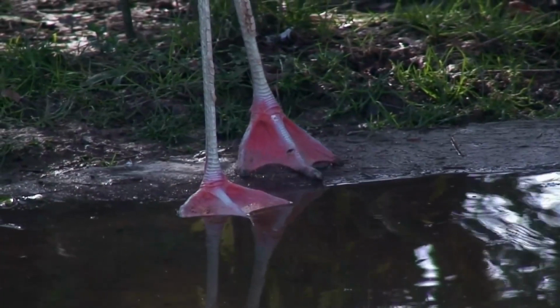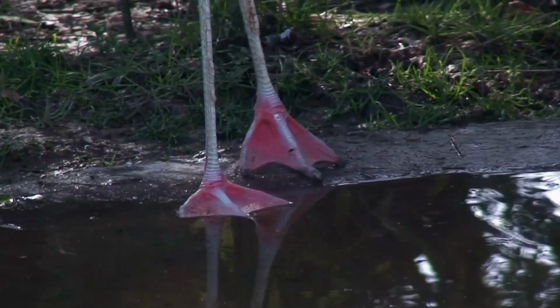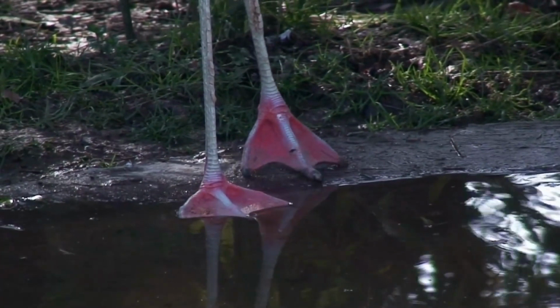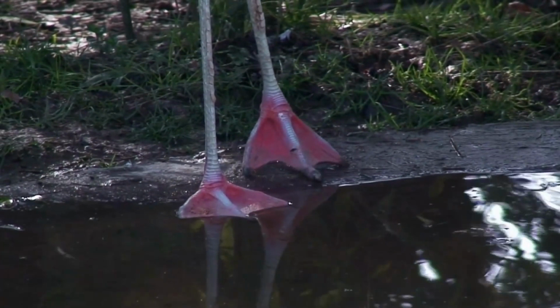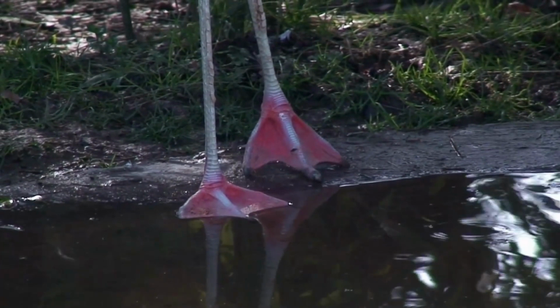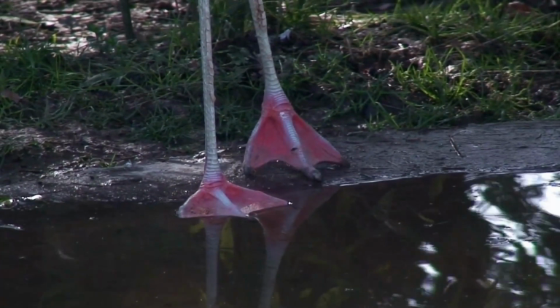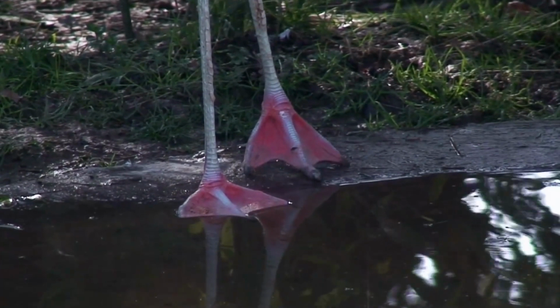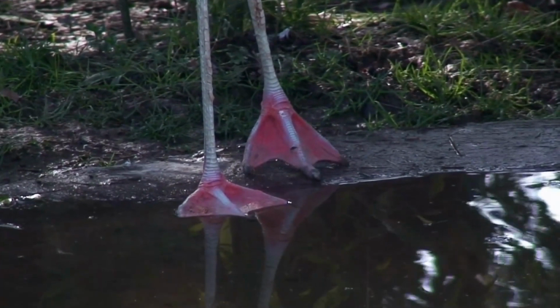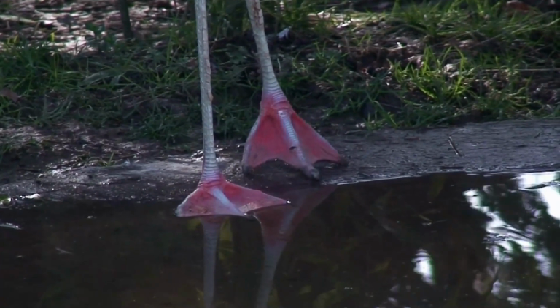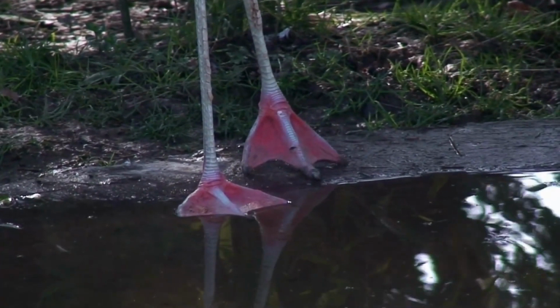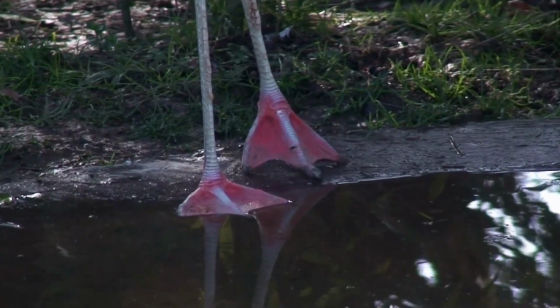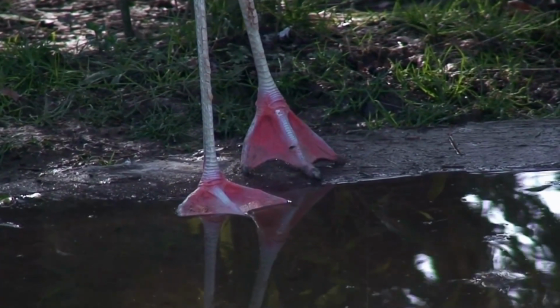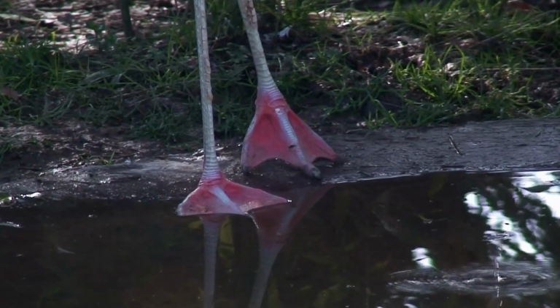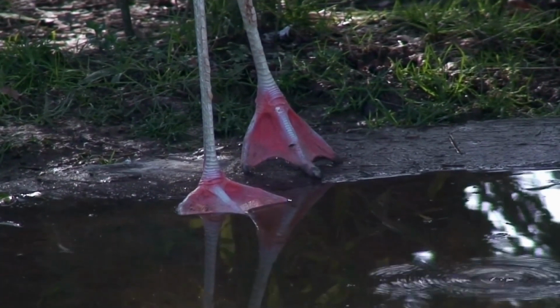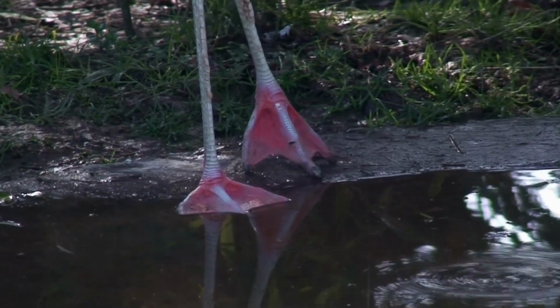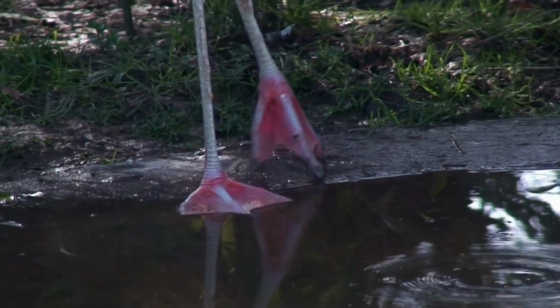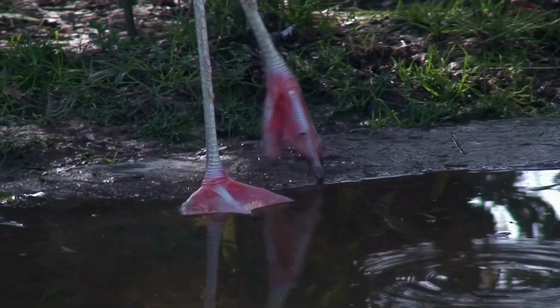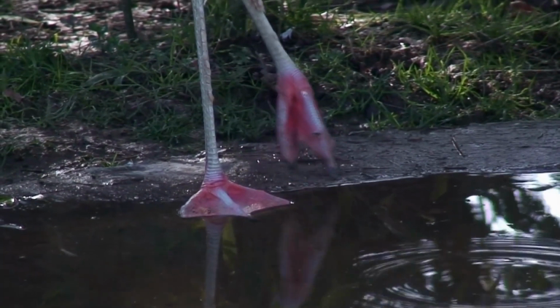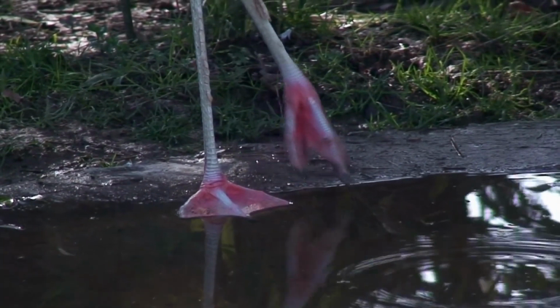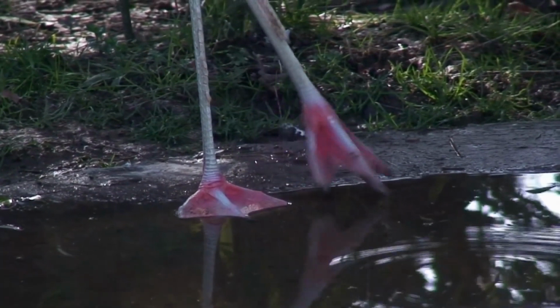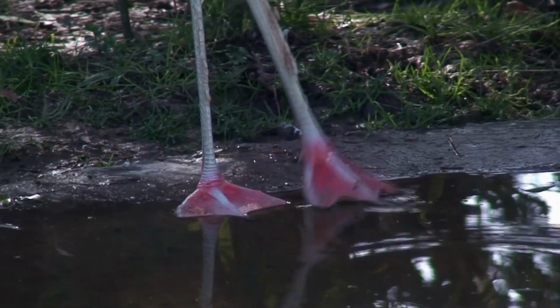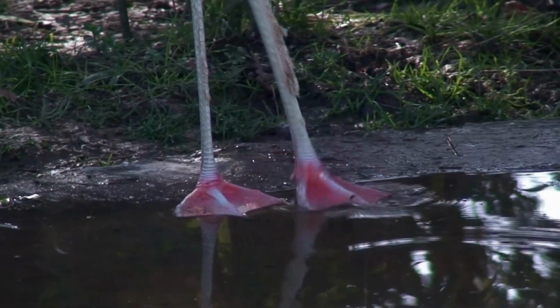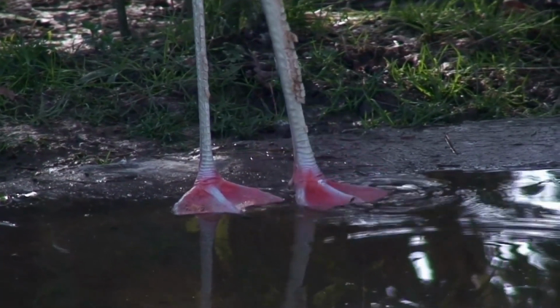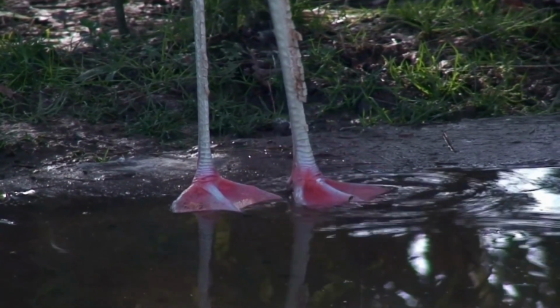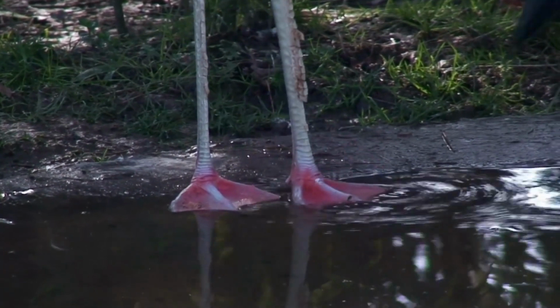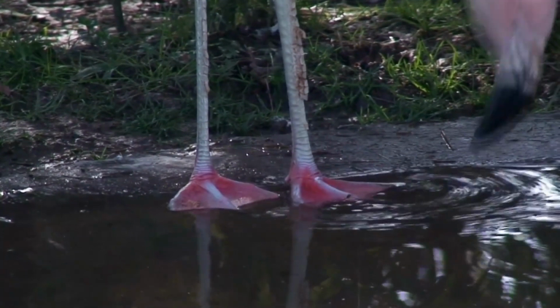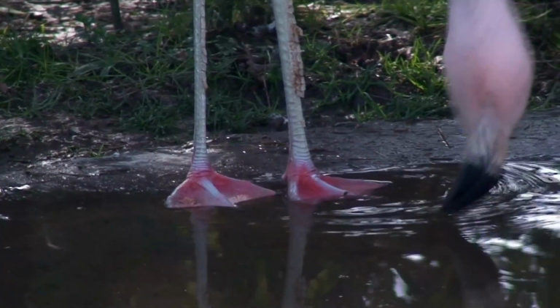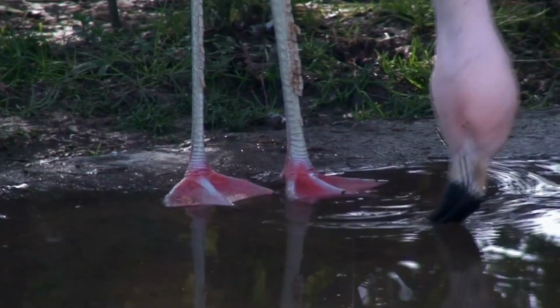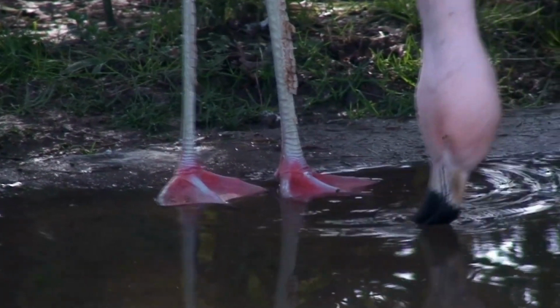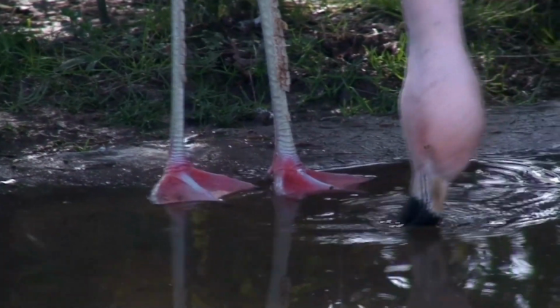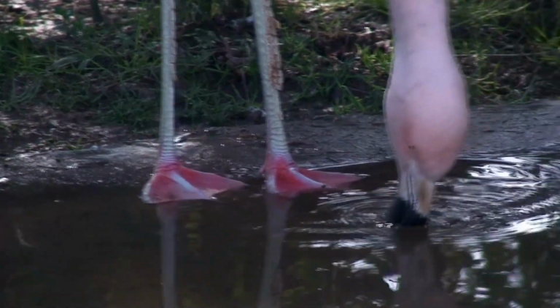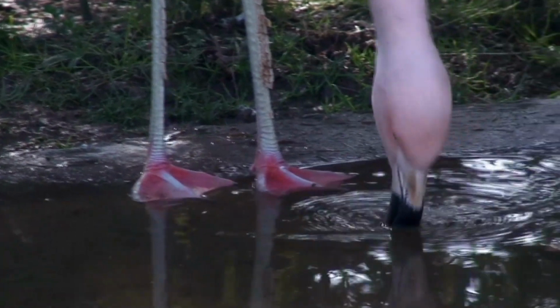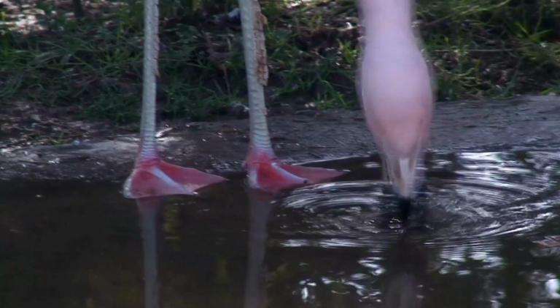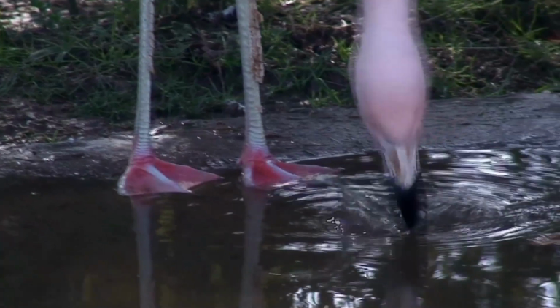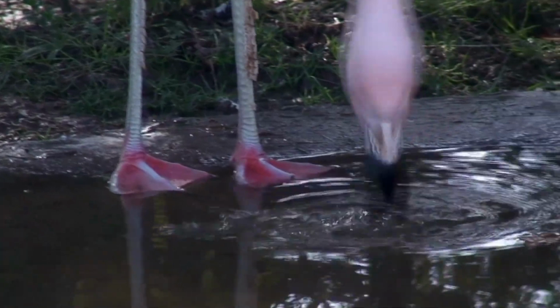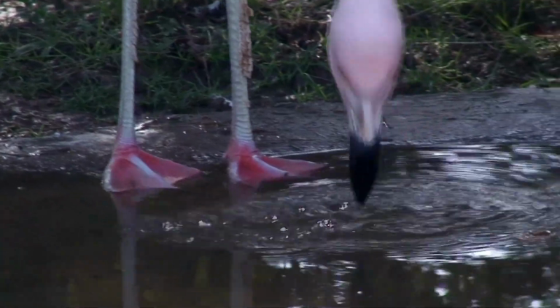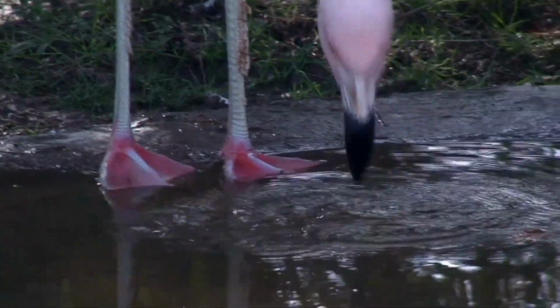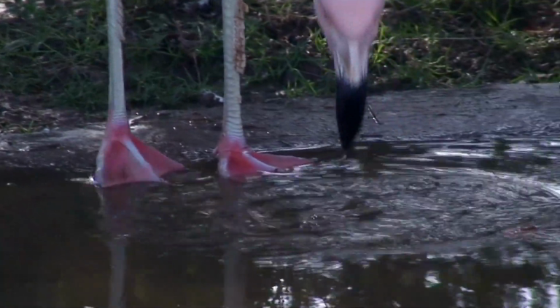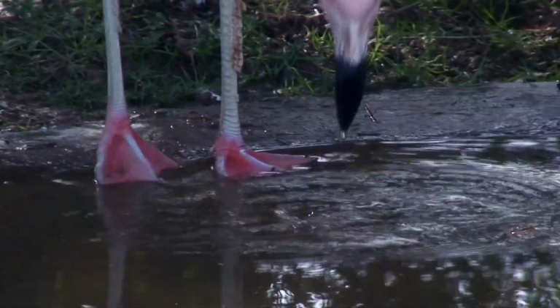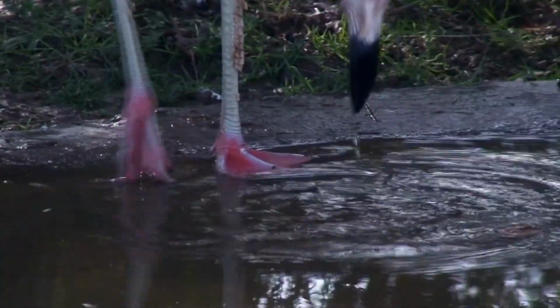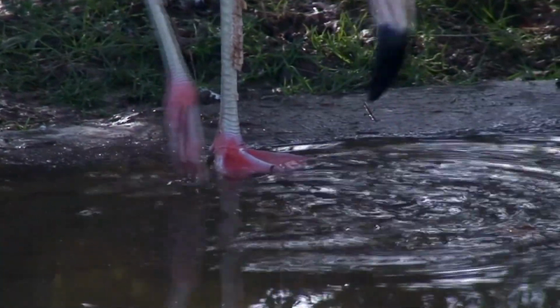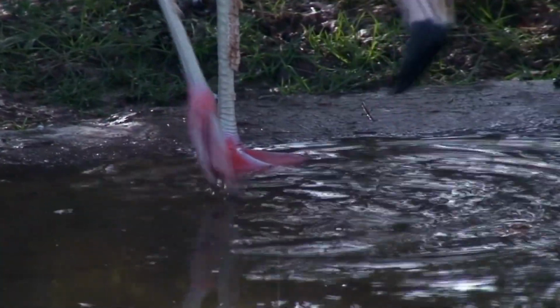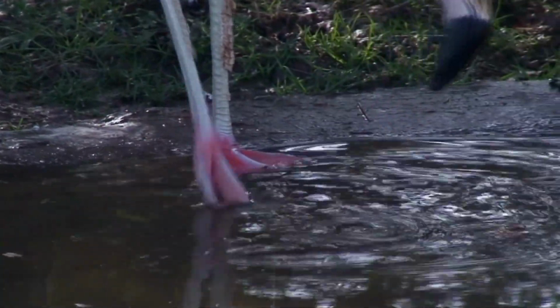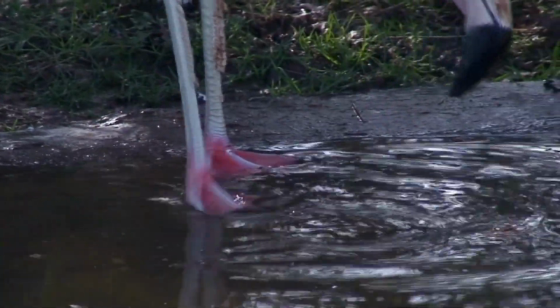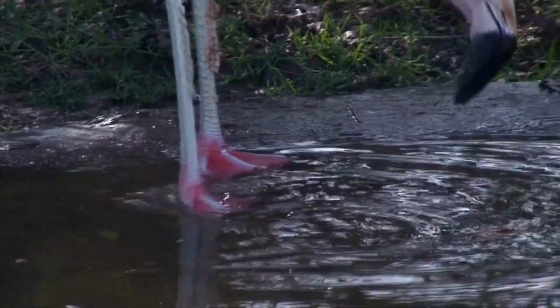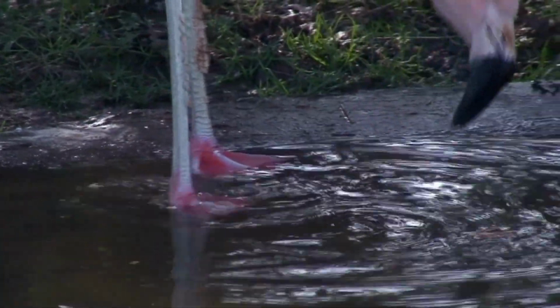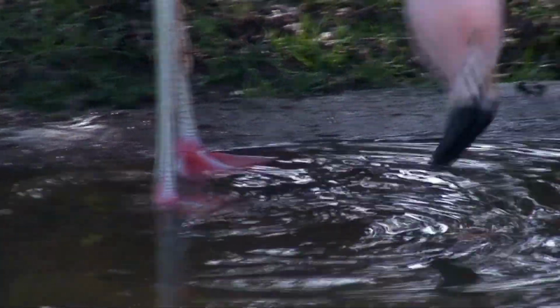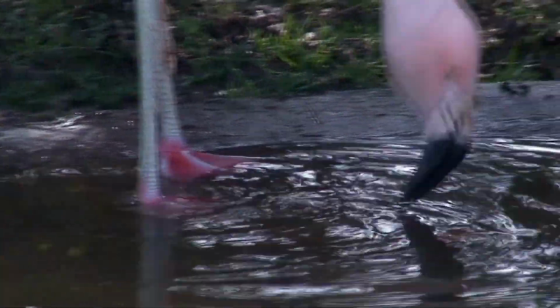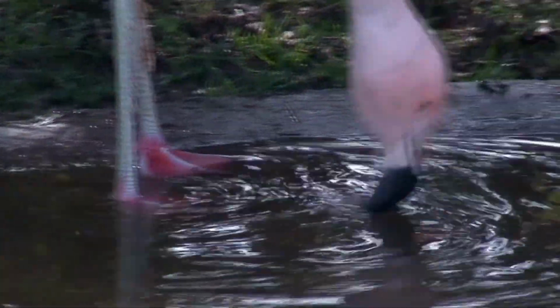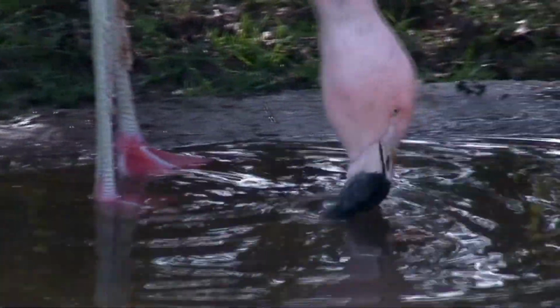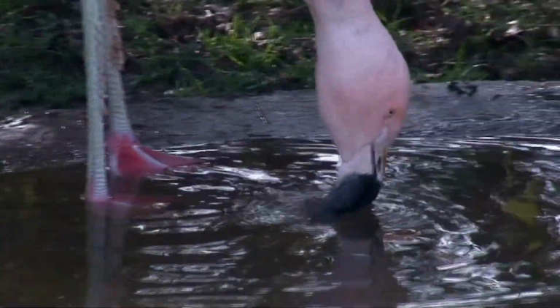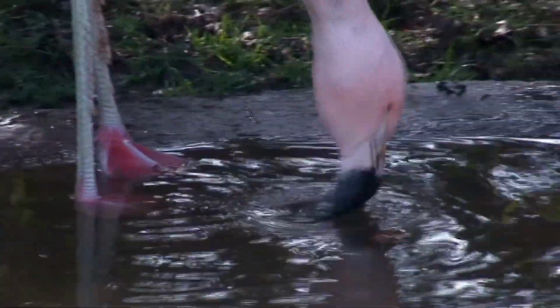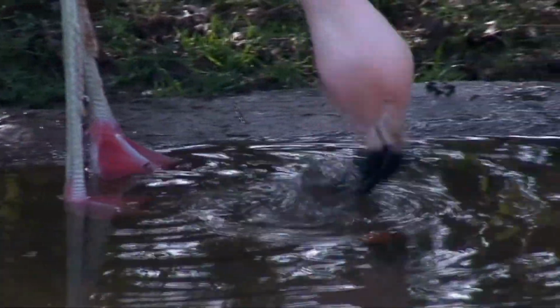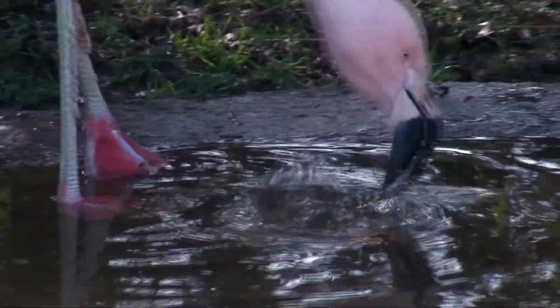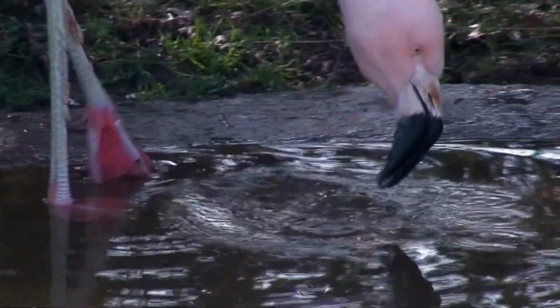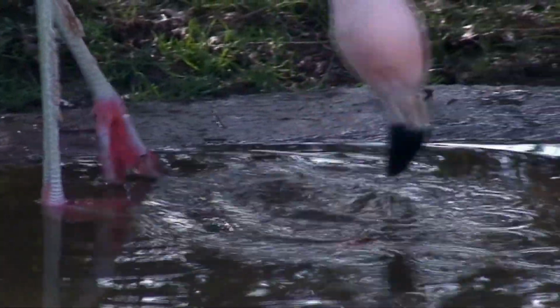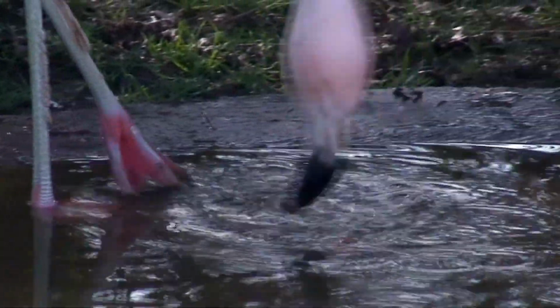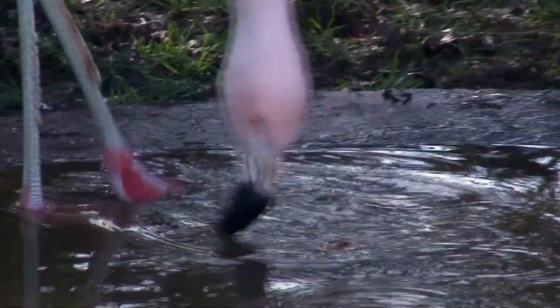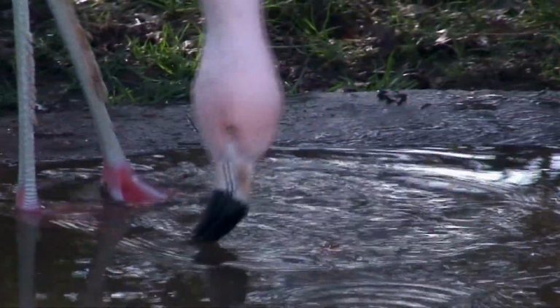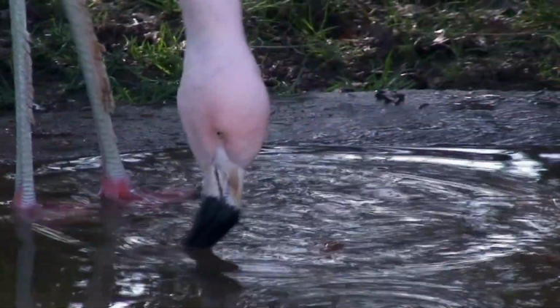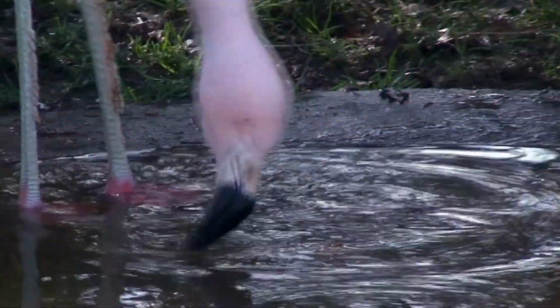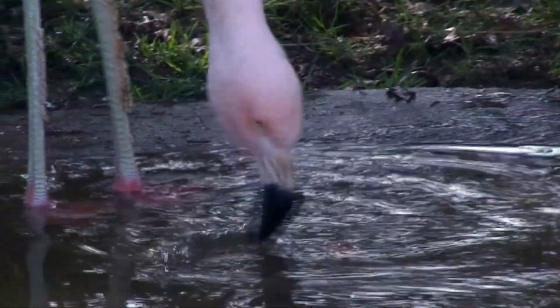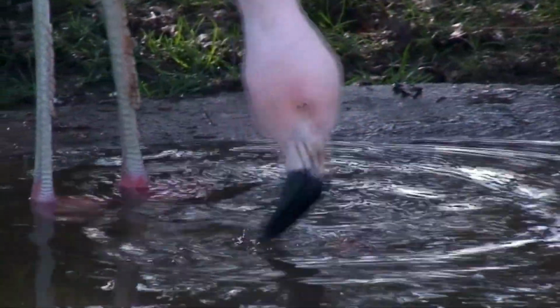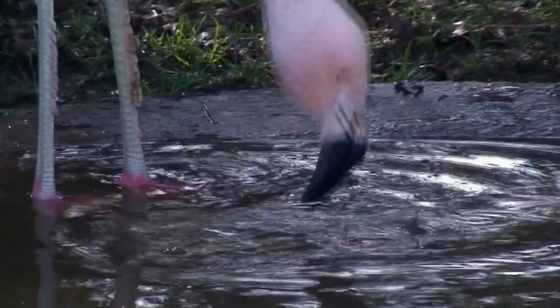They're able to run on water, thanks to their webbed feet, to gain speed before lifting up into the sky.